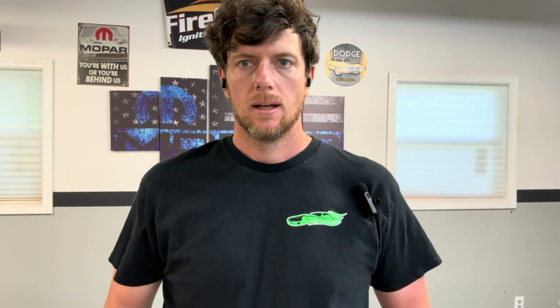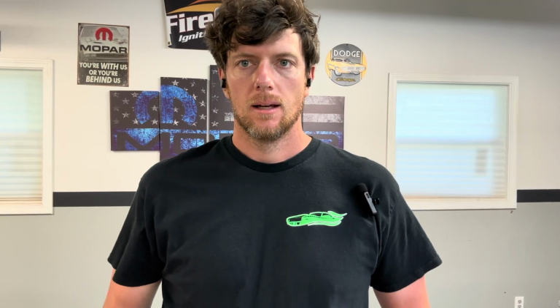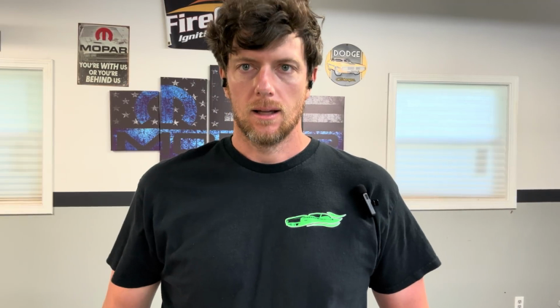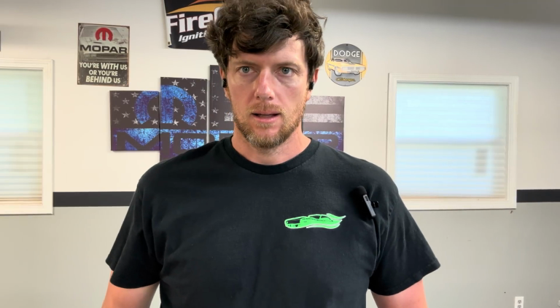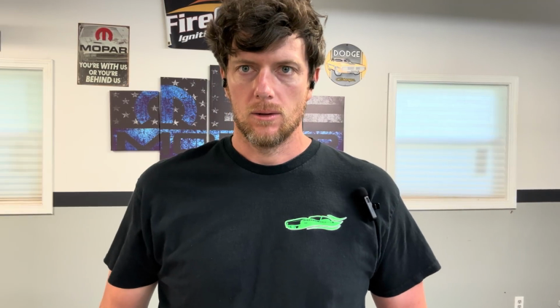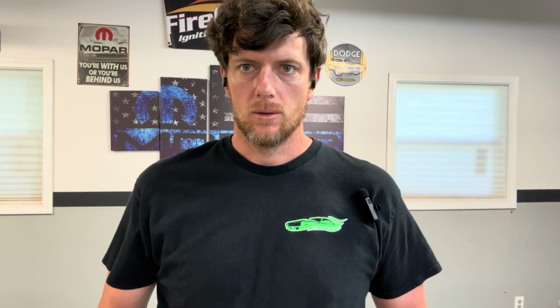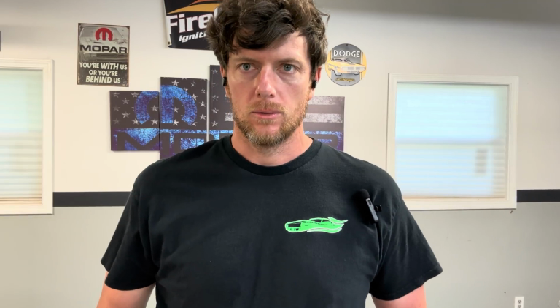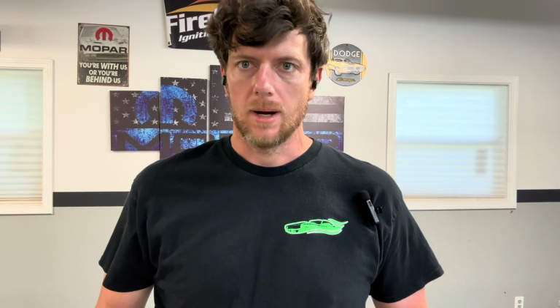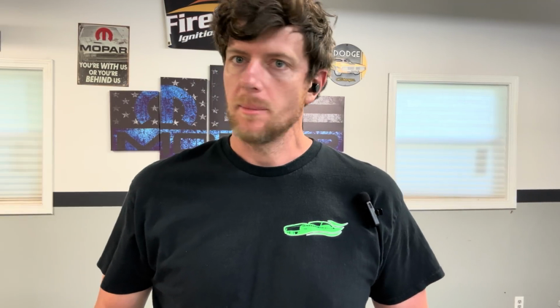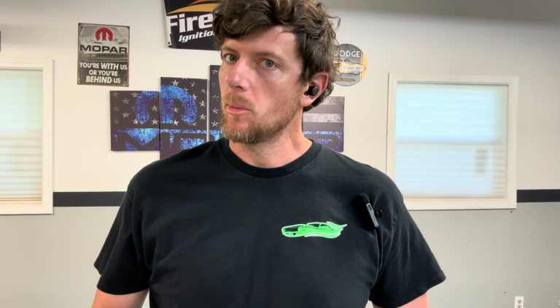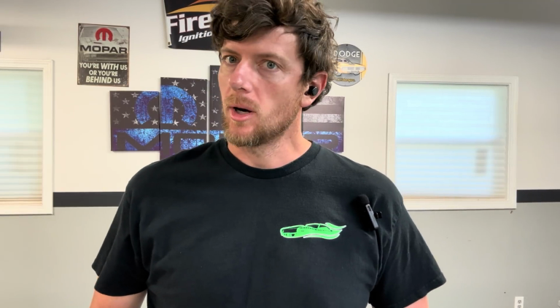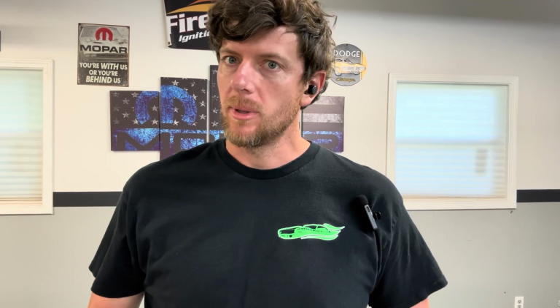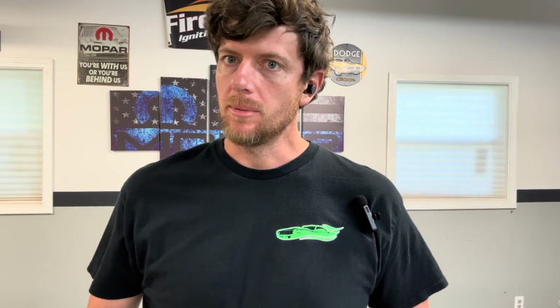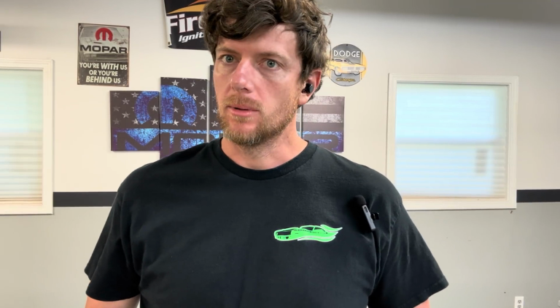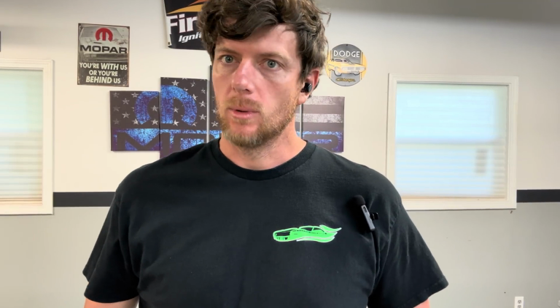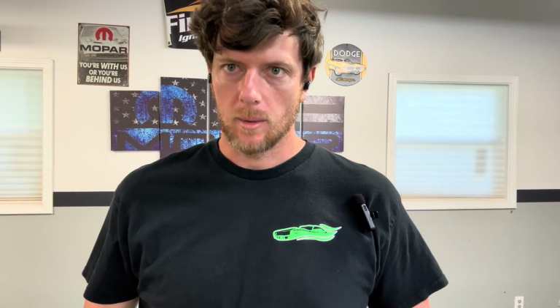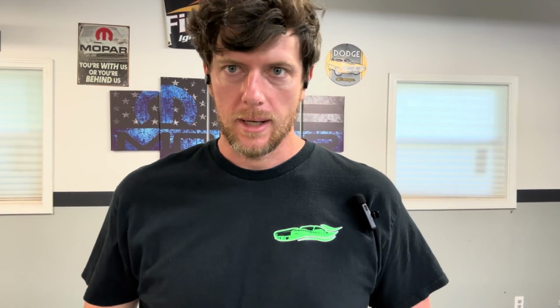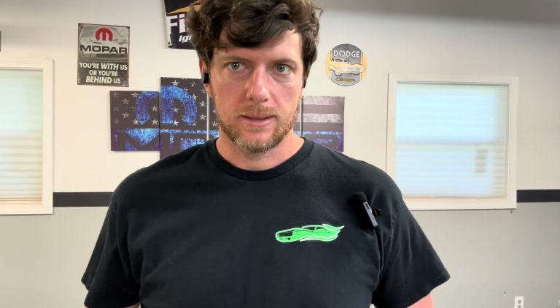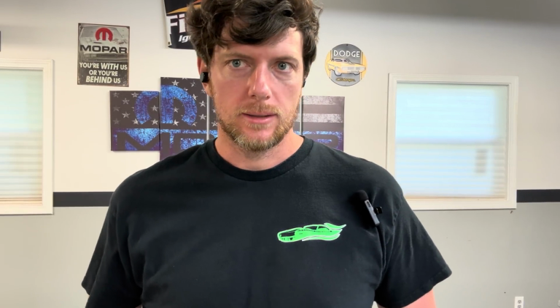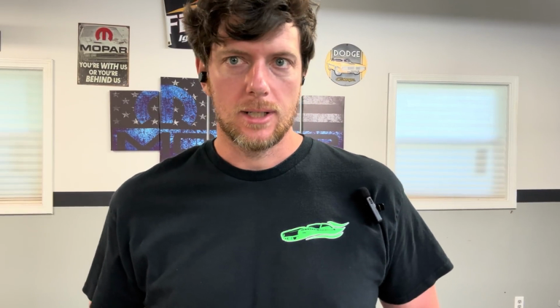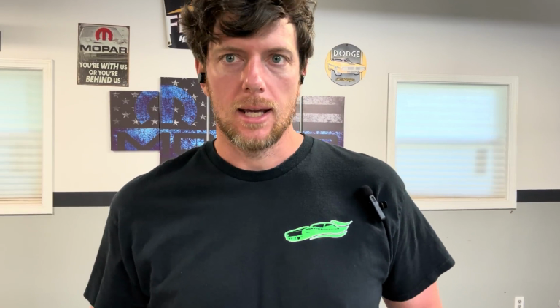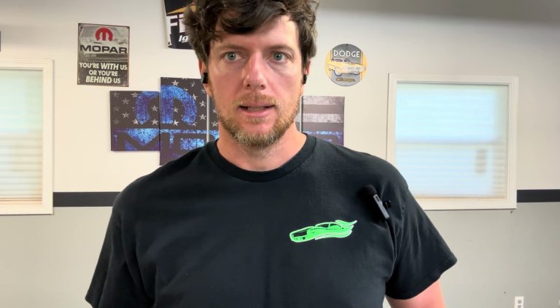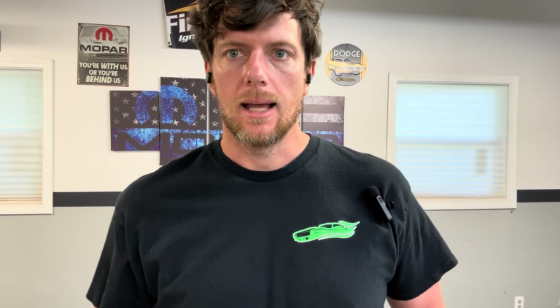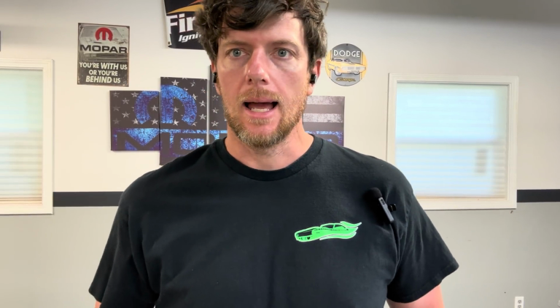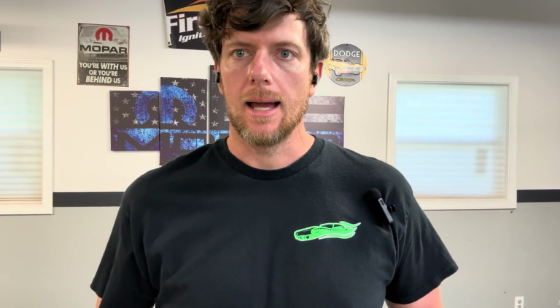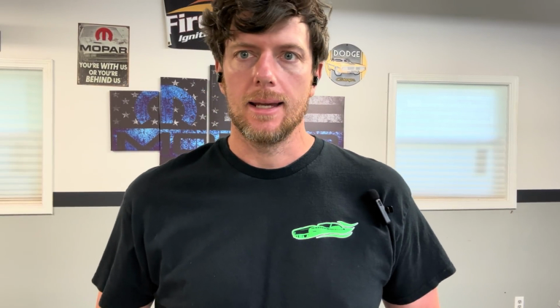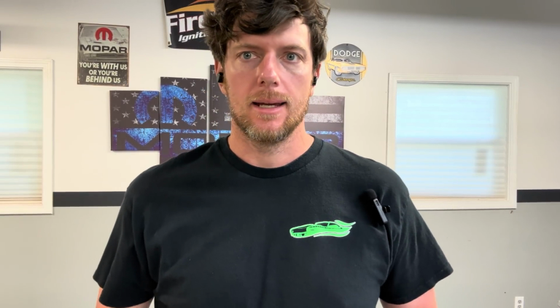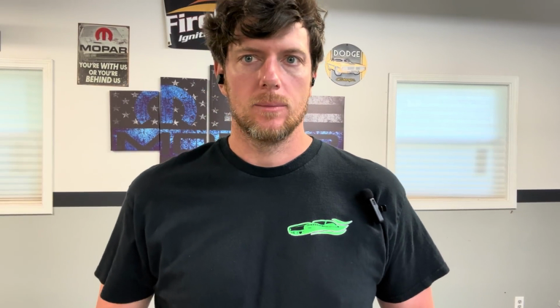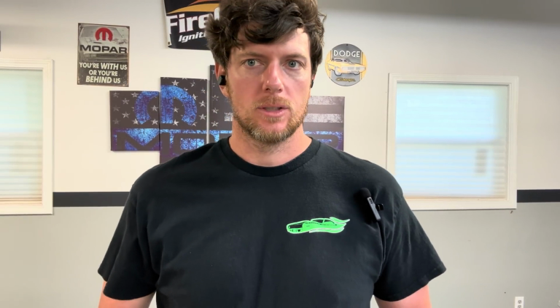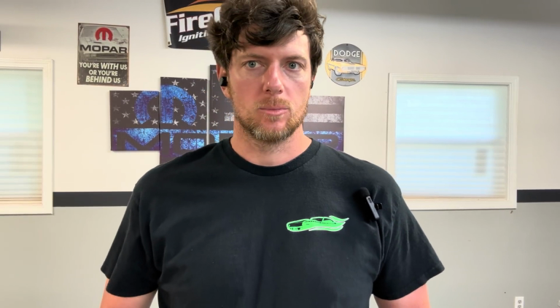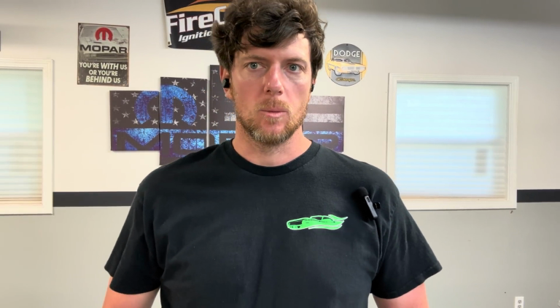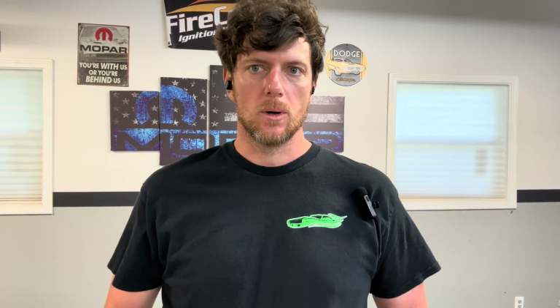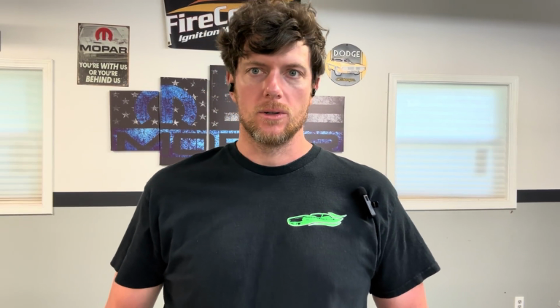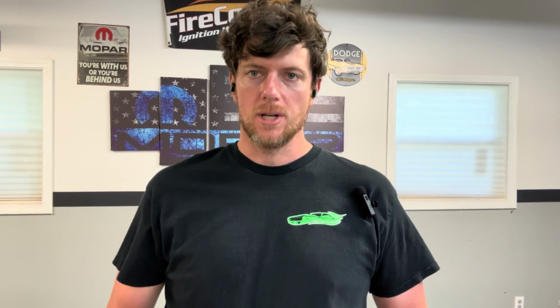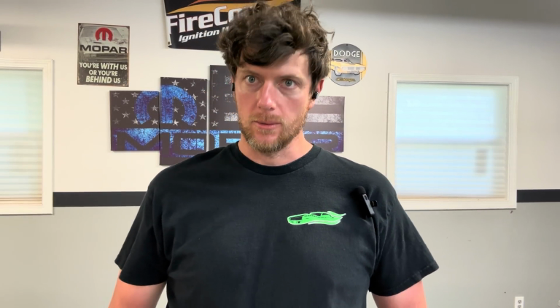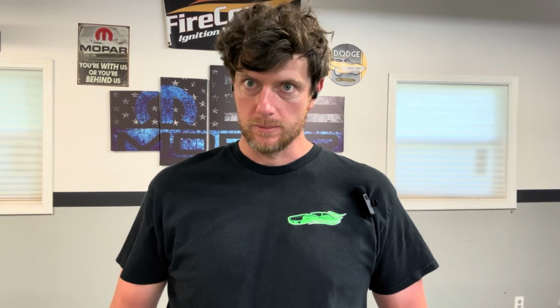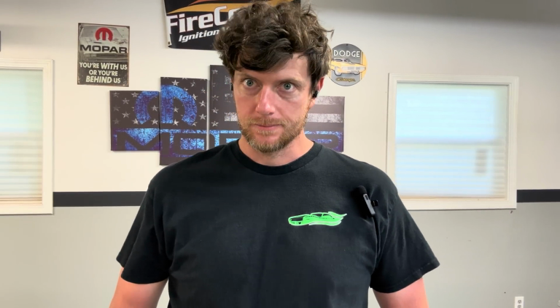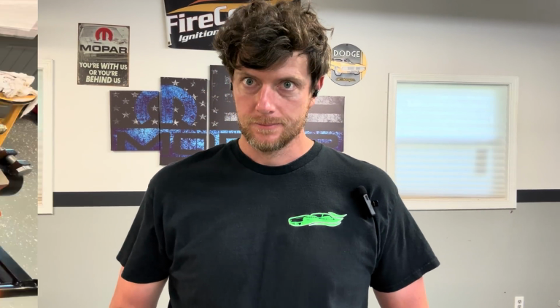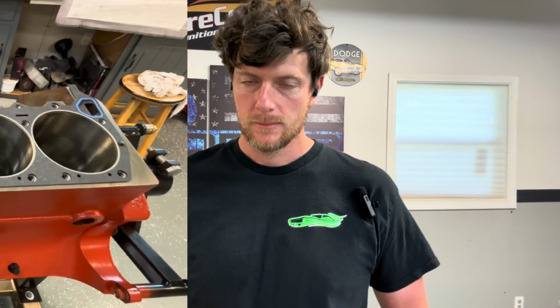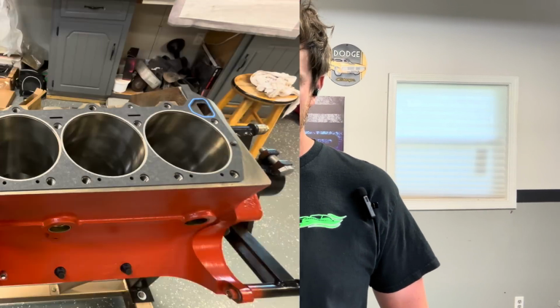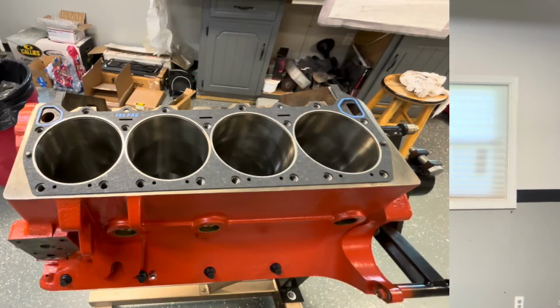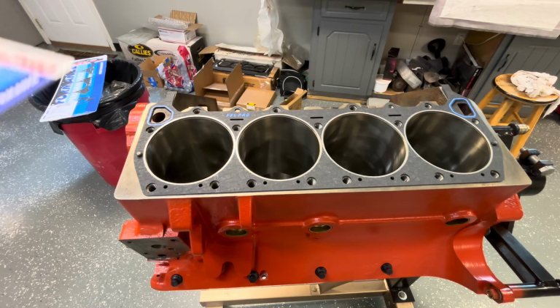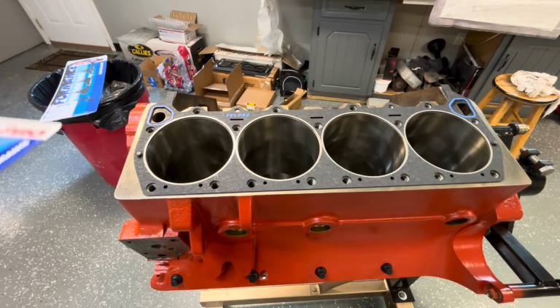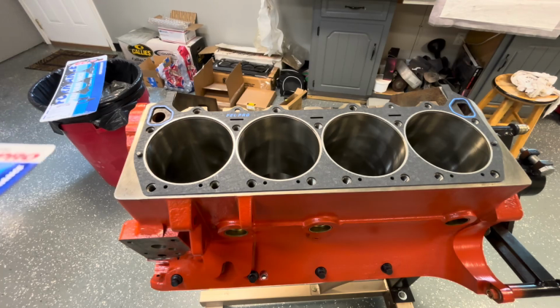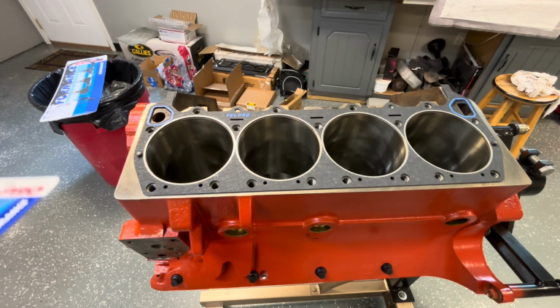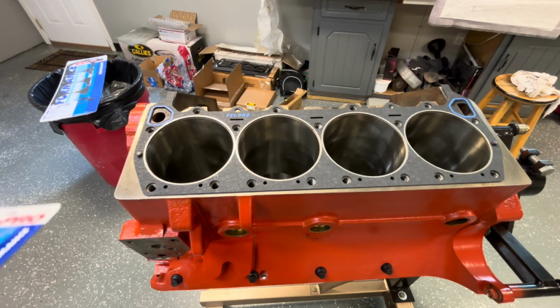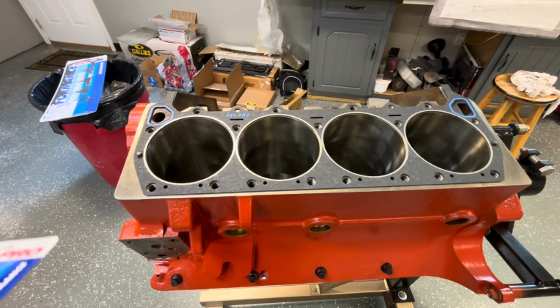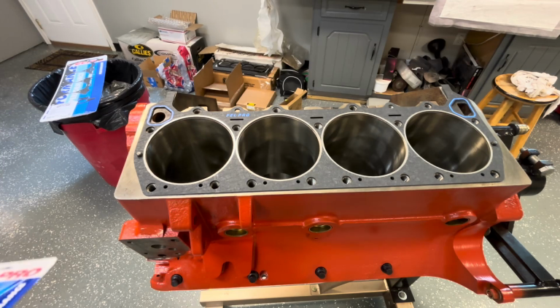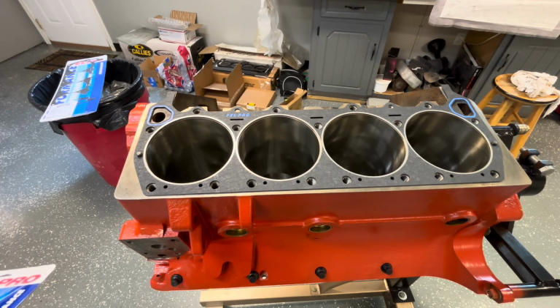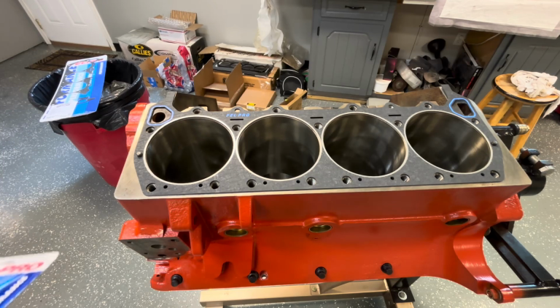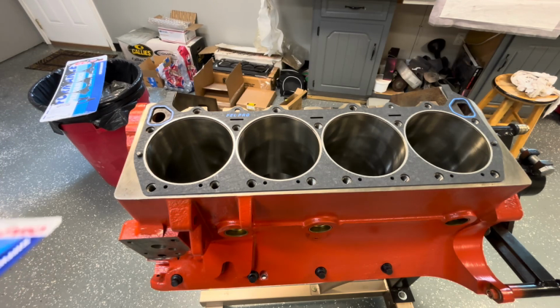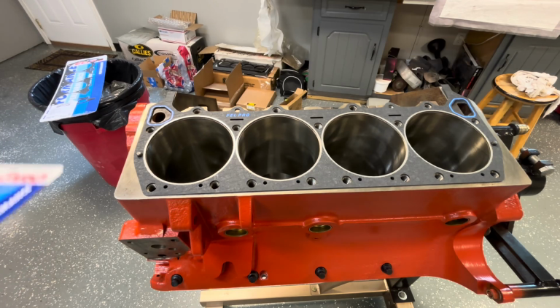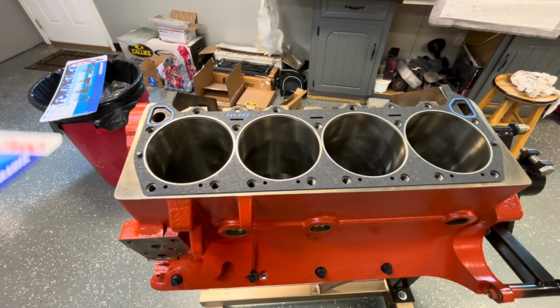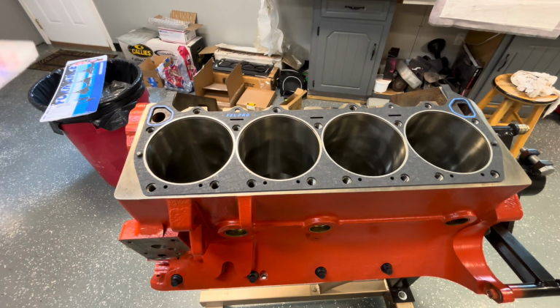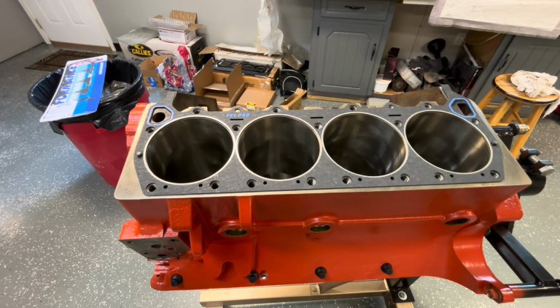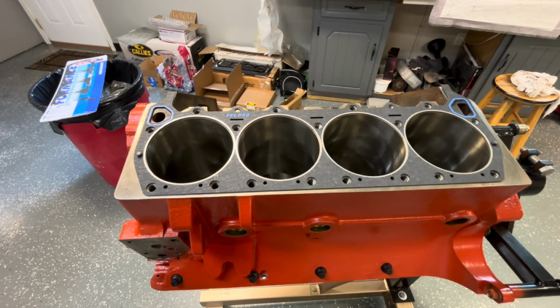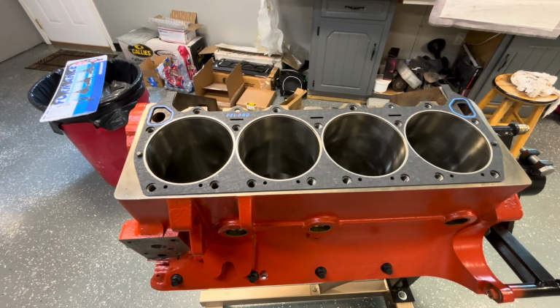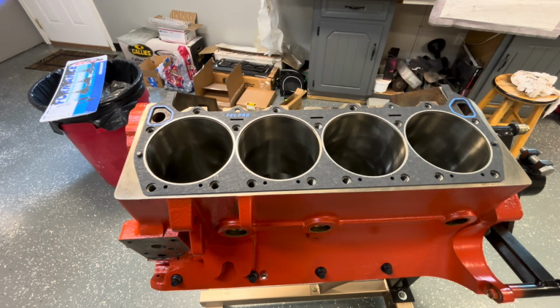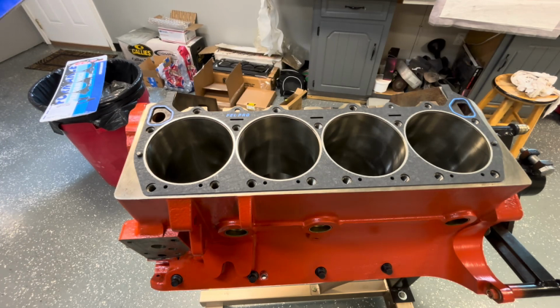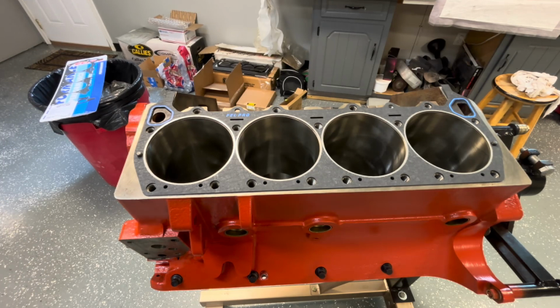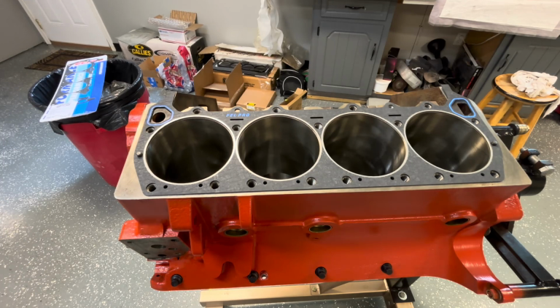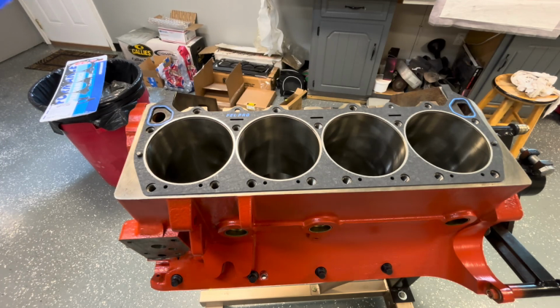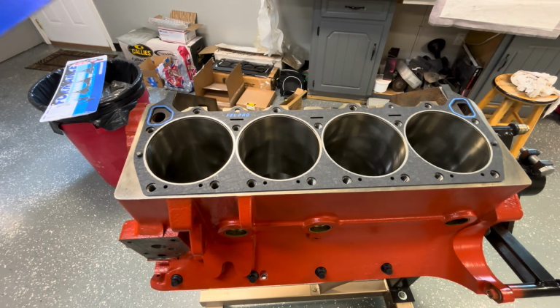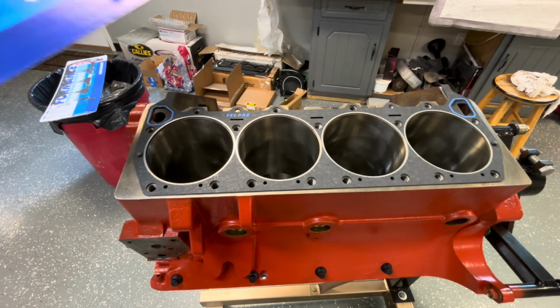All right Mopar people, welcome back to the channel. I am Just Mopar Joe and UPS came through.